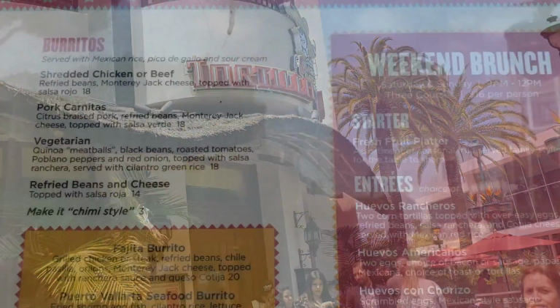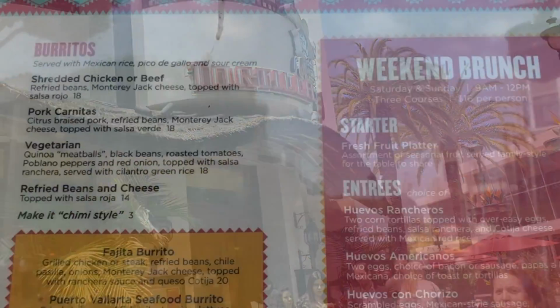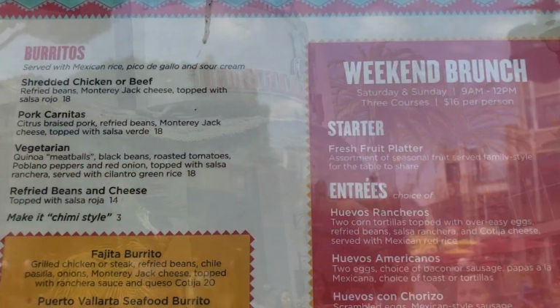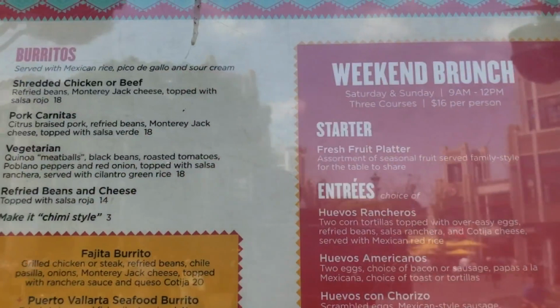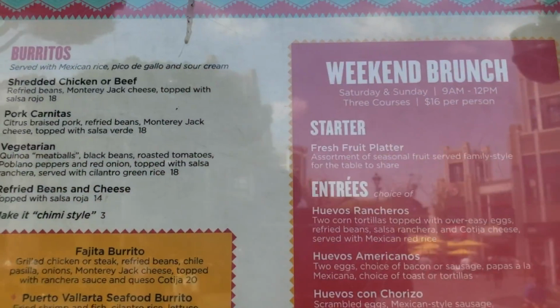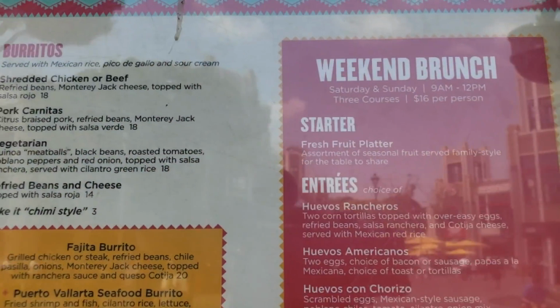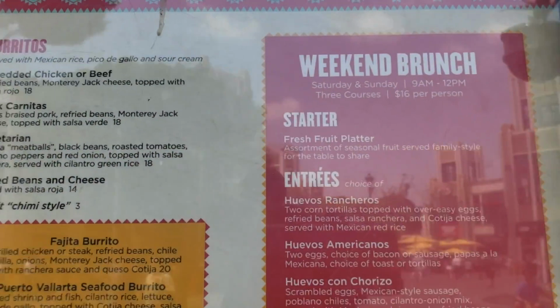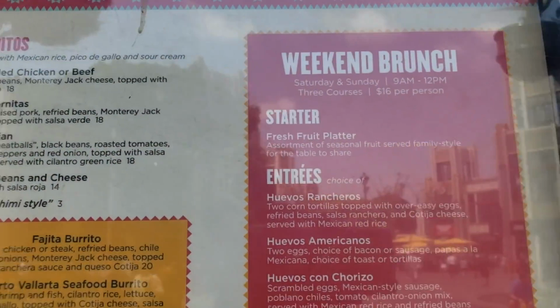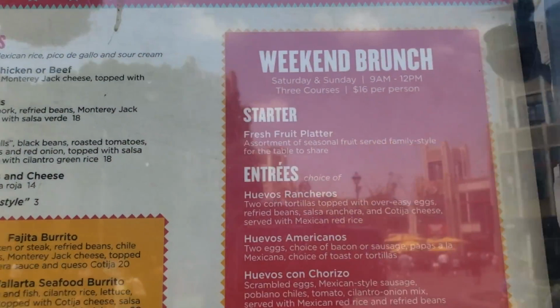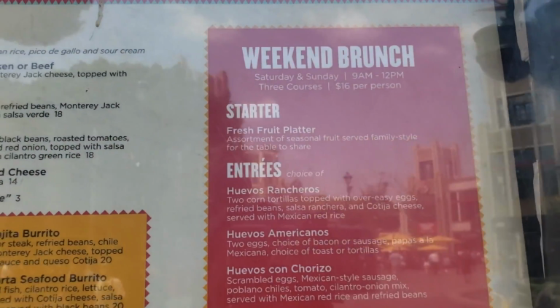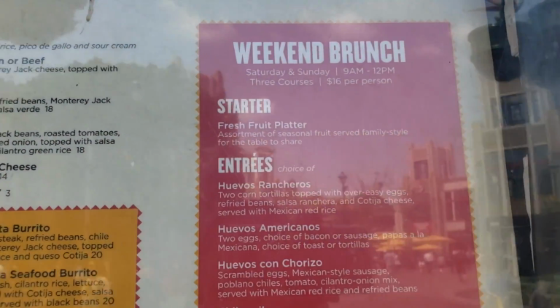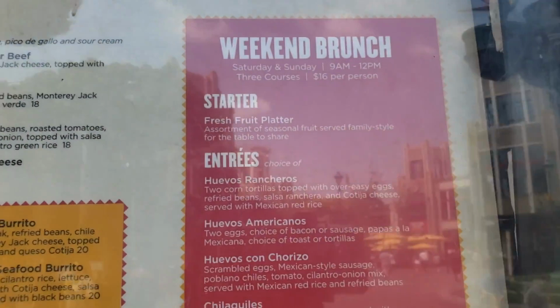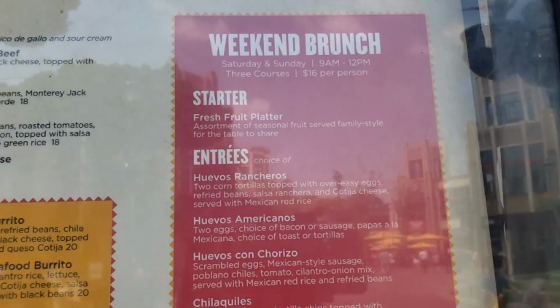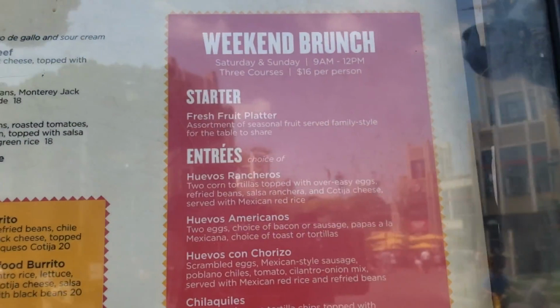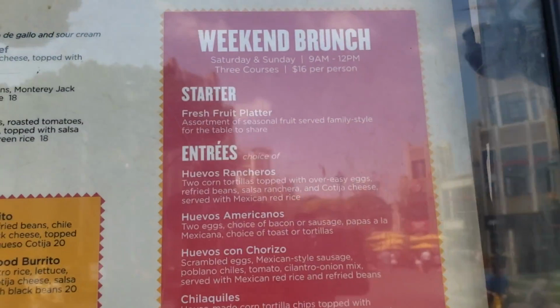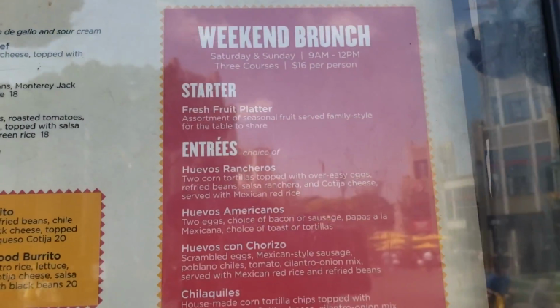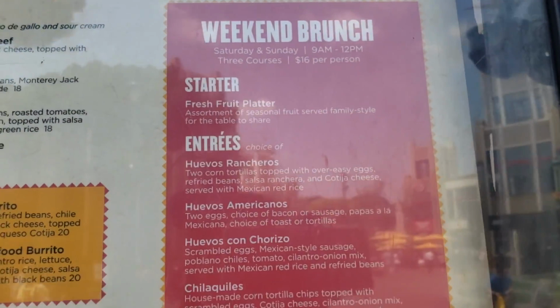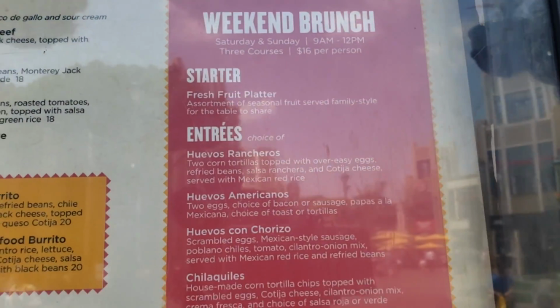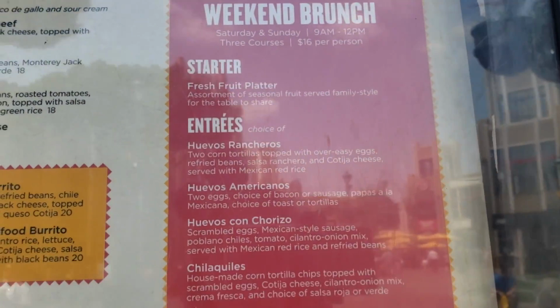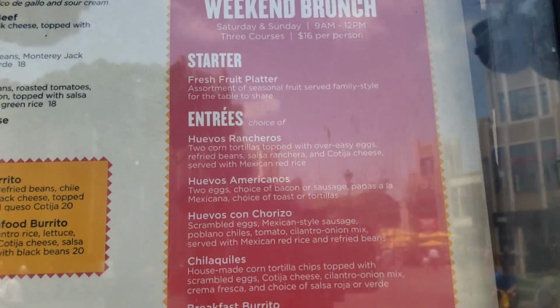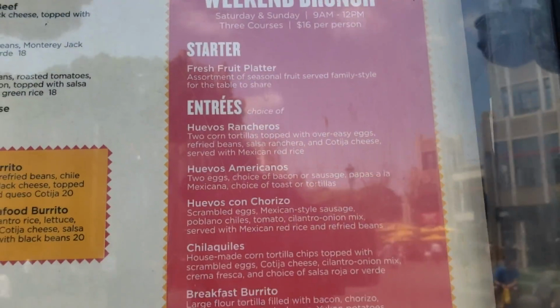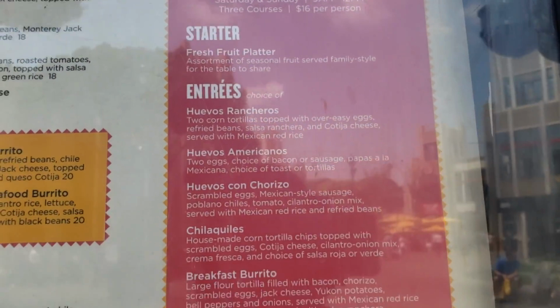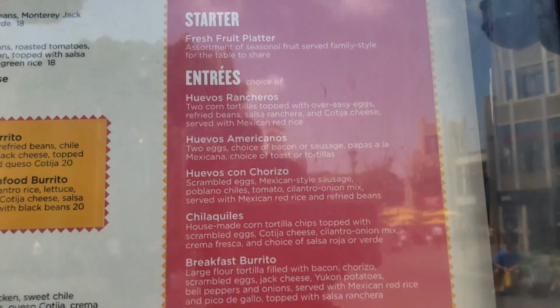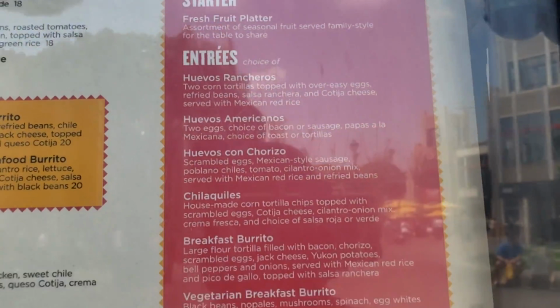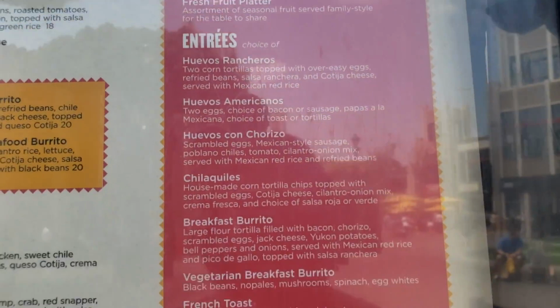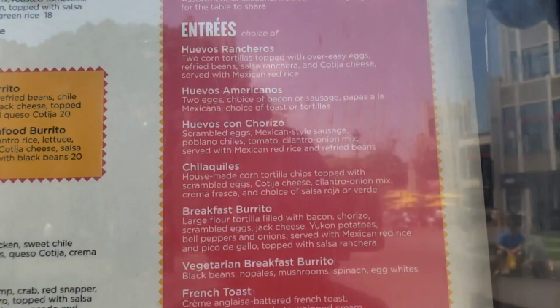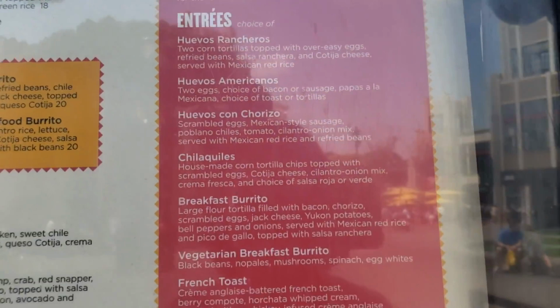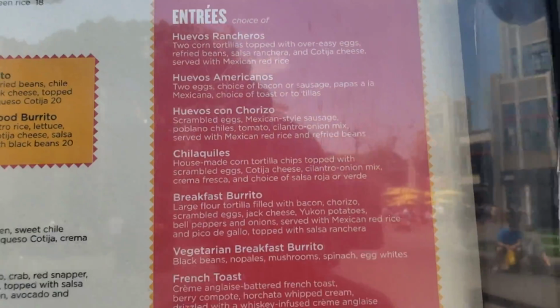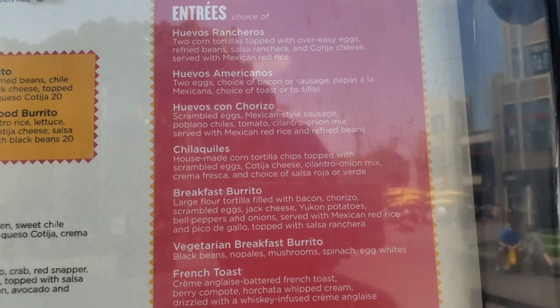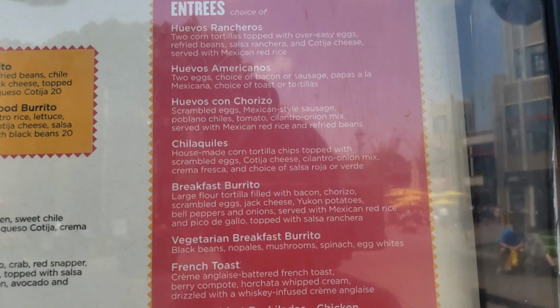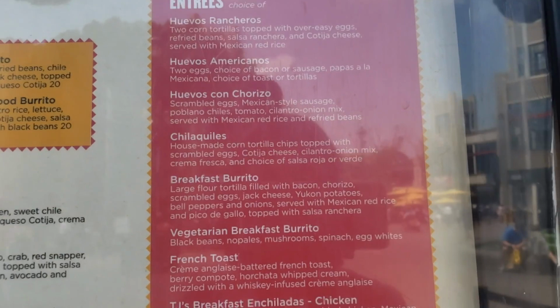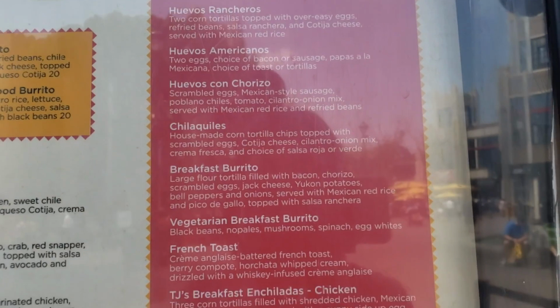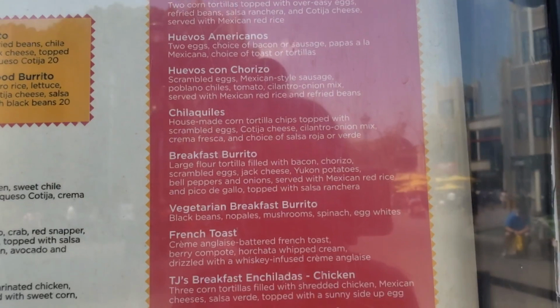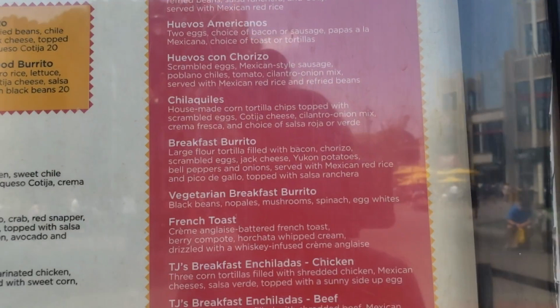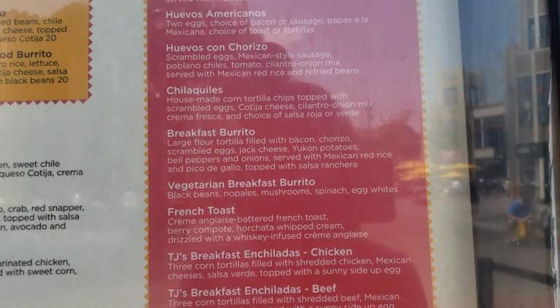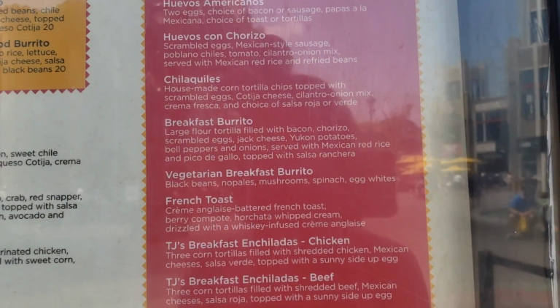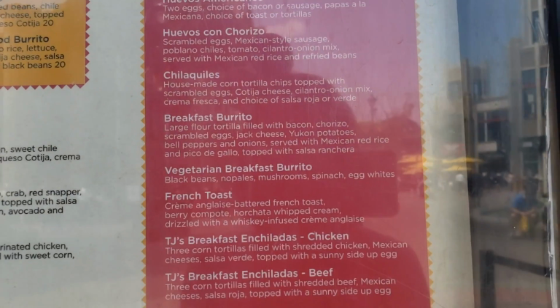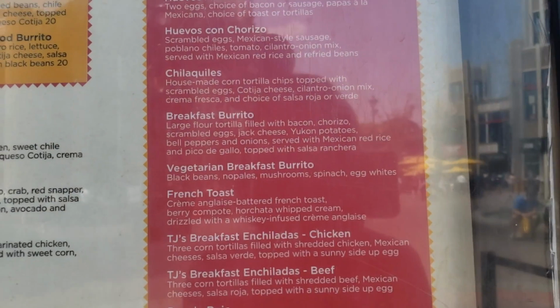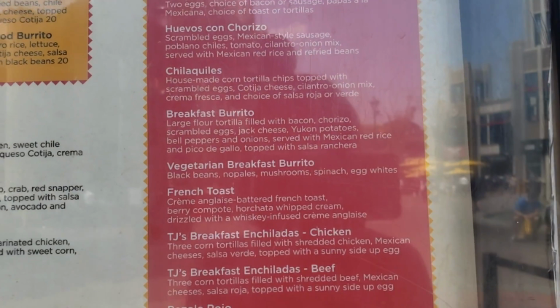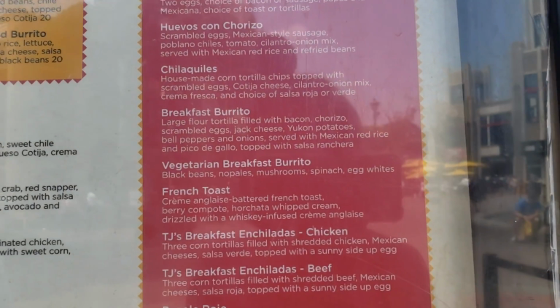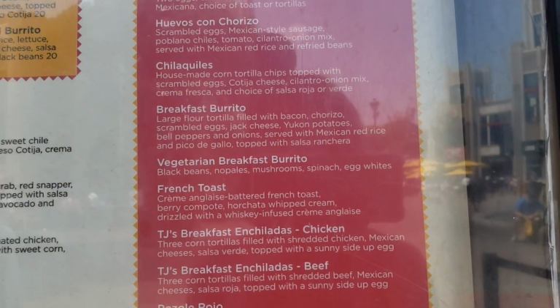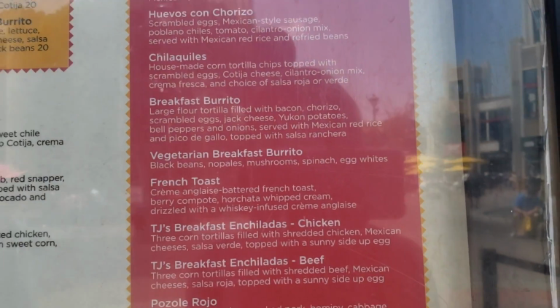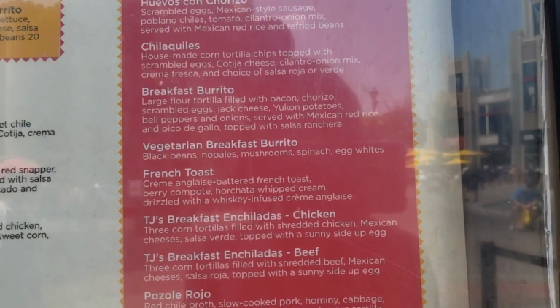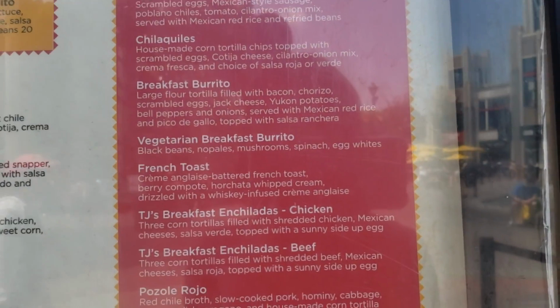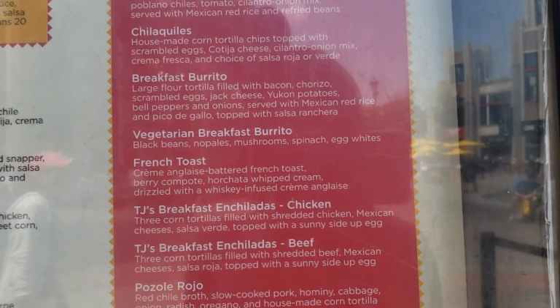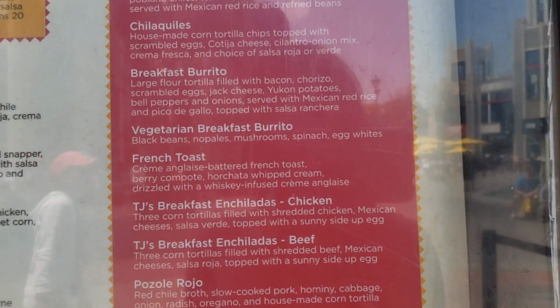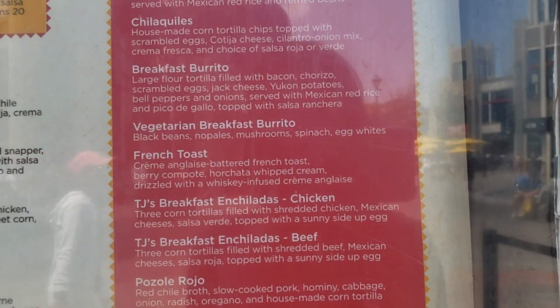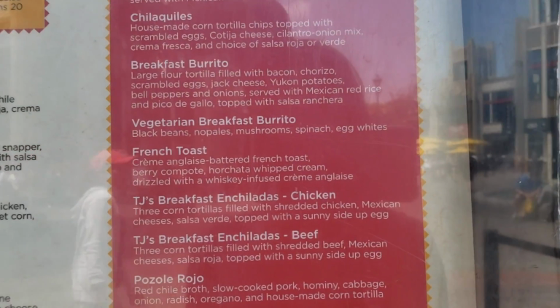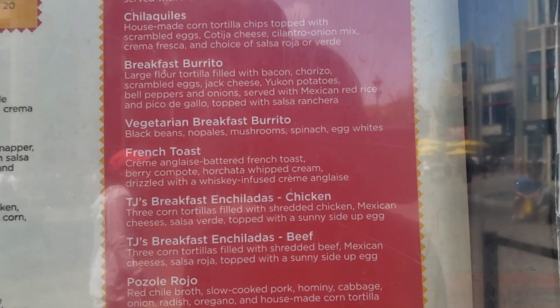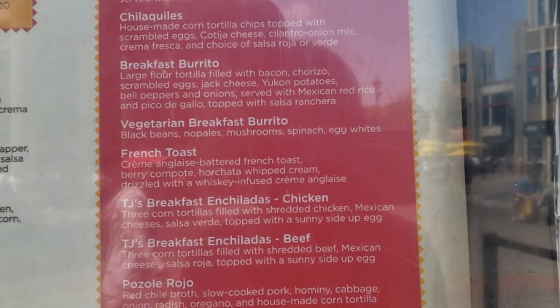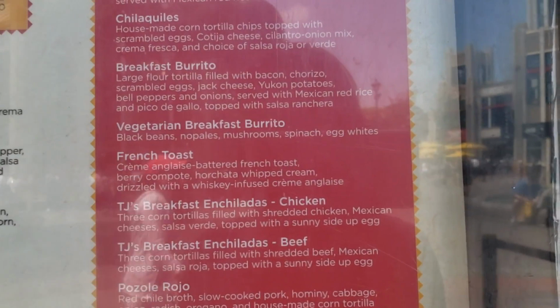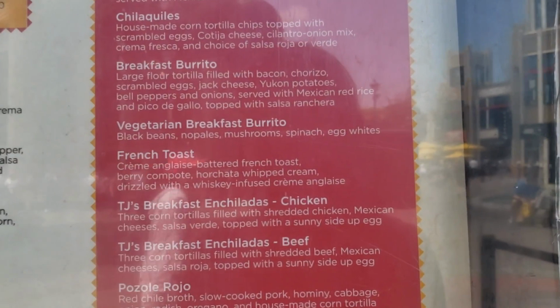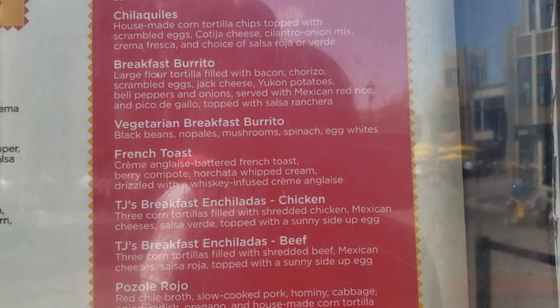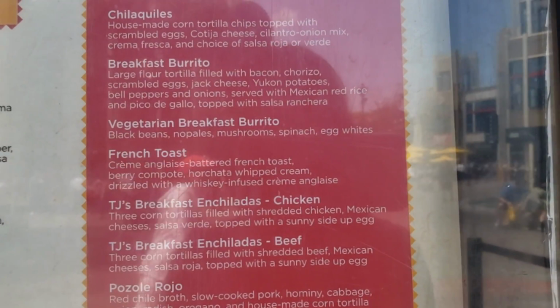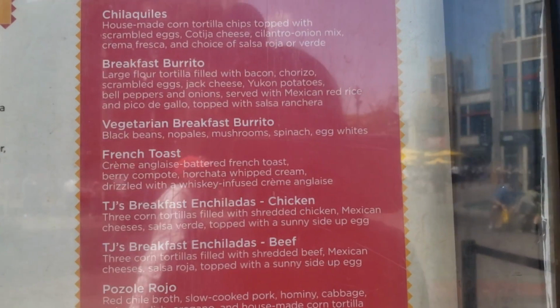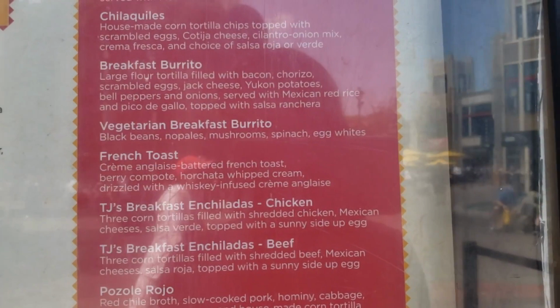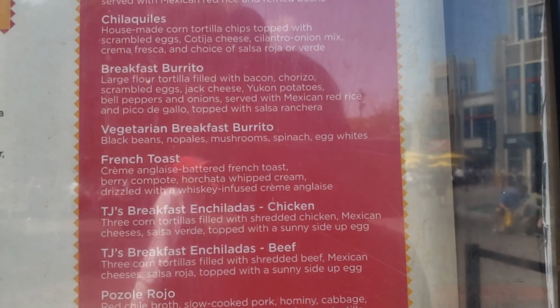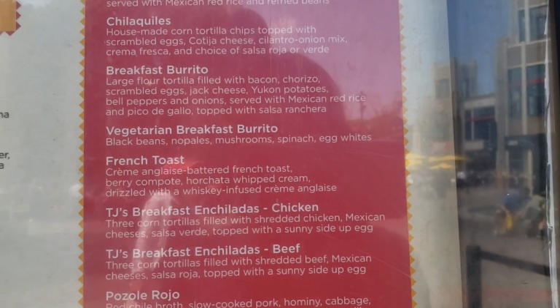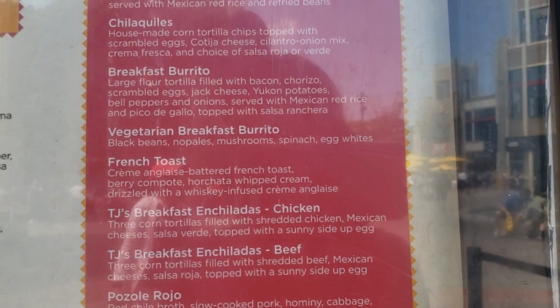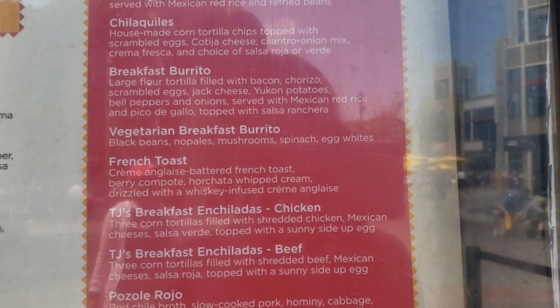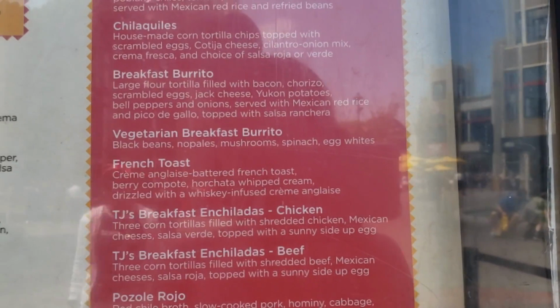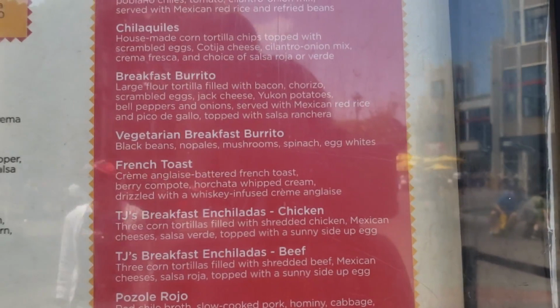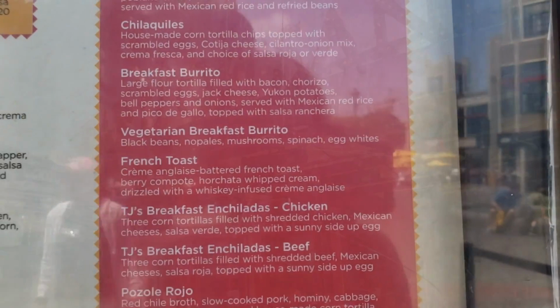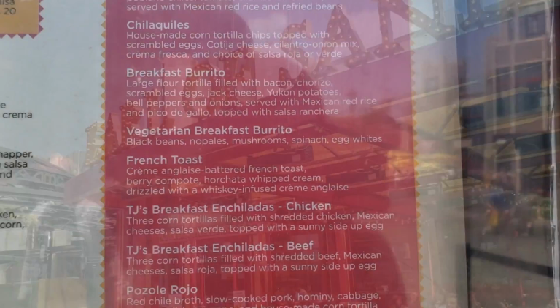They also have a weekend brunch menu — the server told me that the vegetarian breakfast burrito without the egg whites is actually vegan.